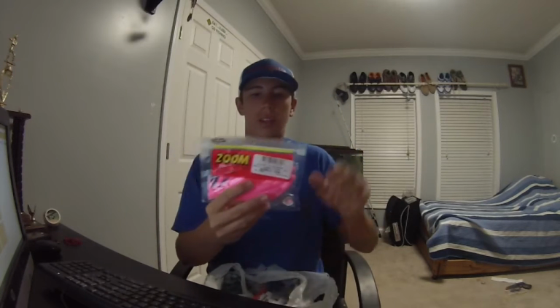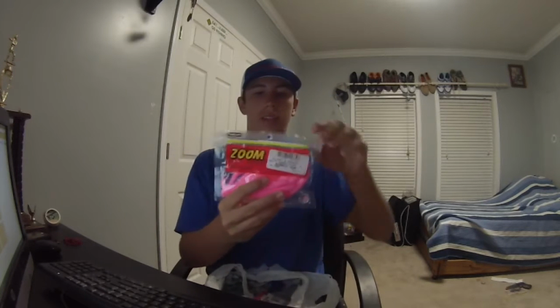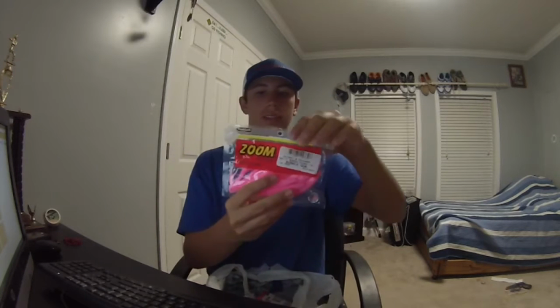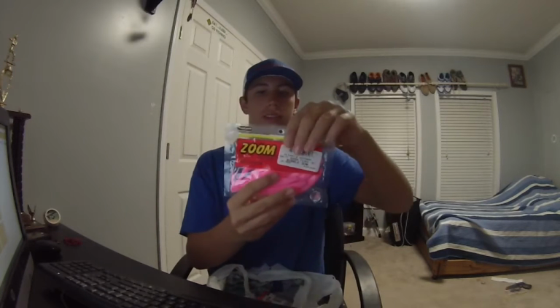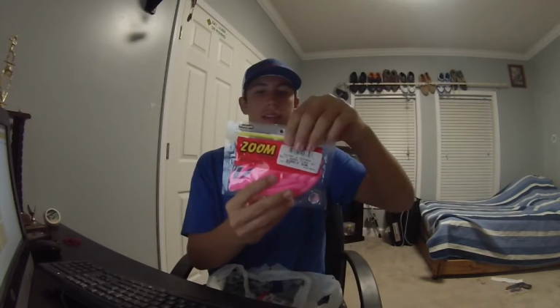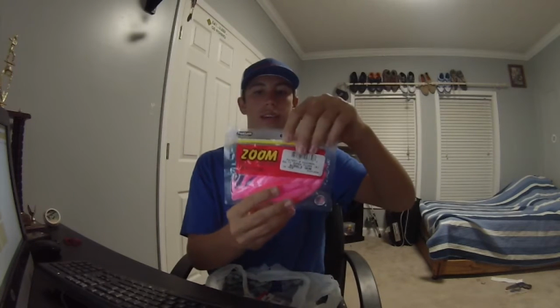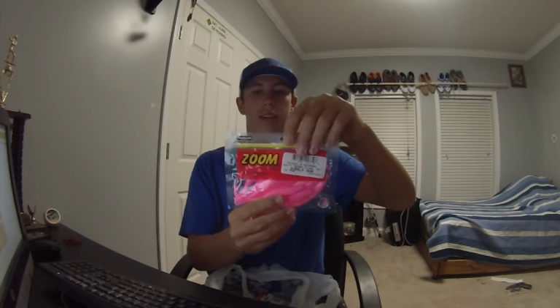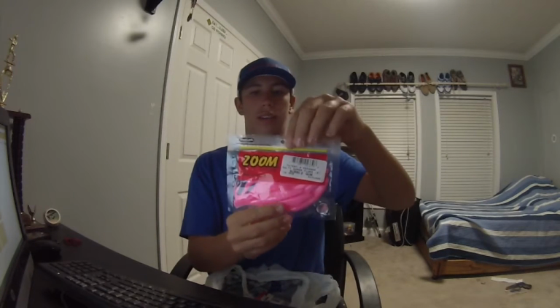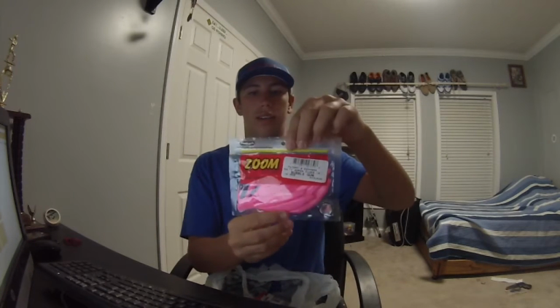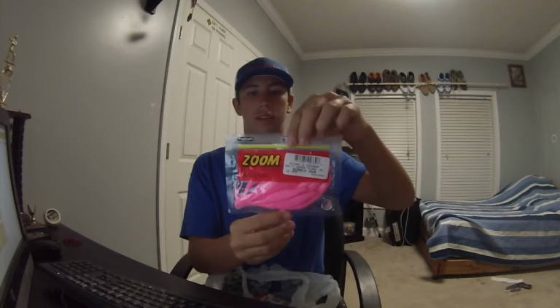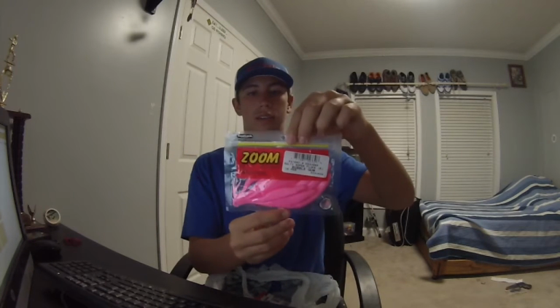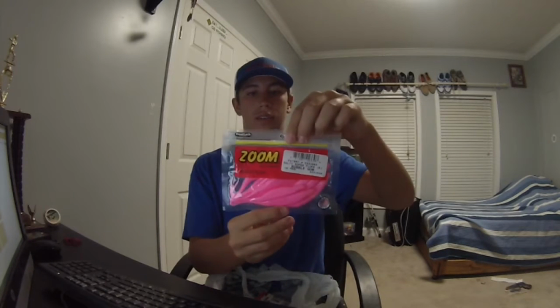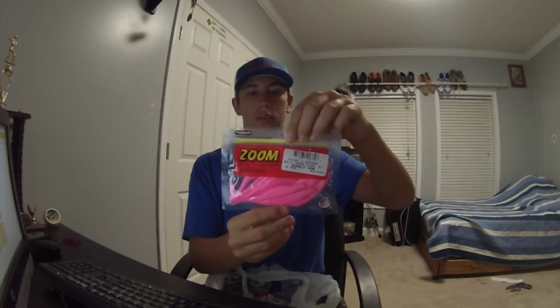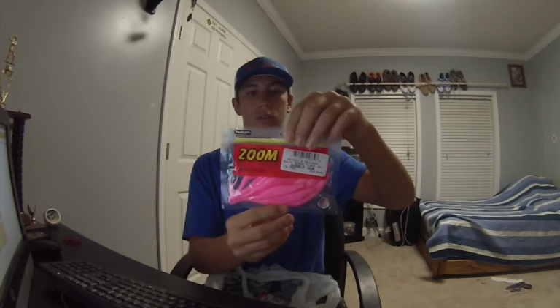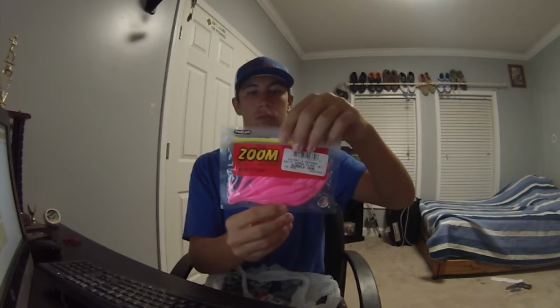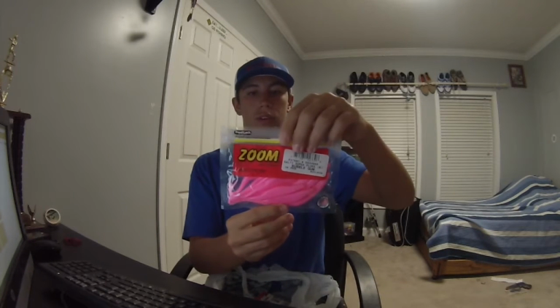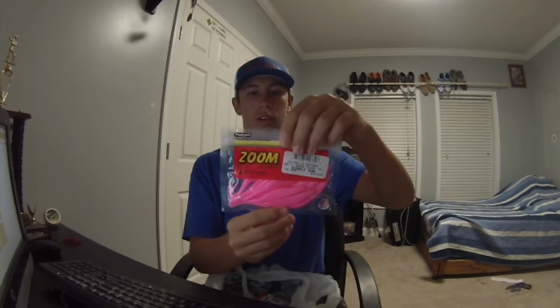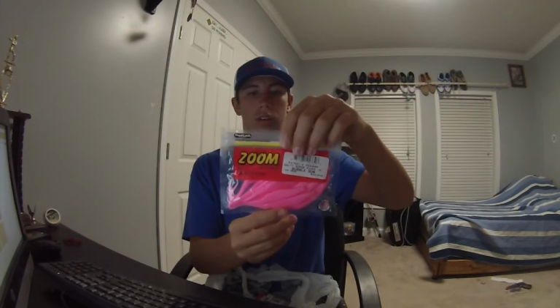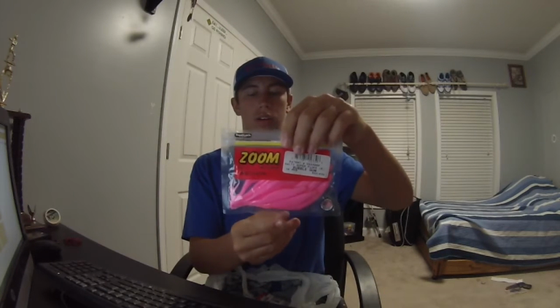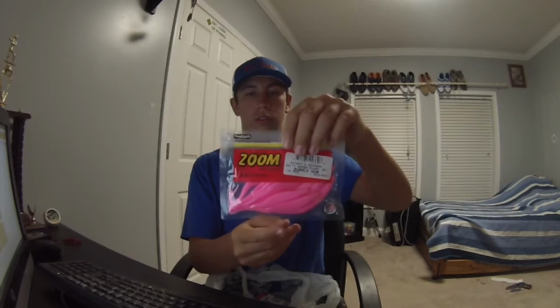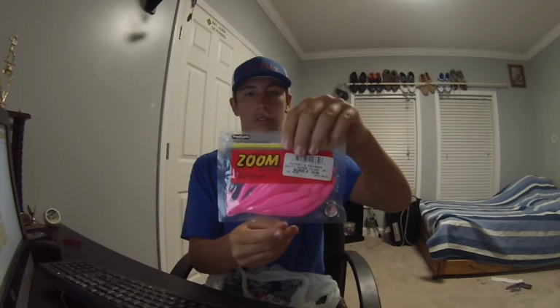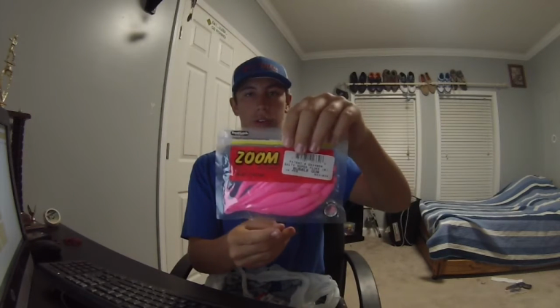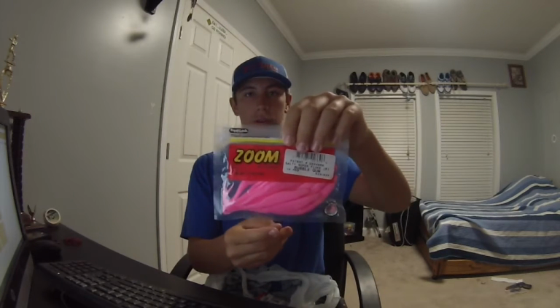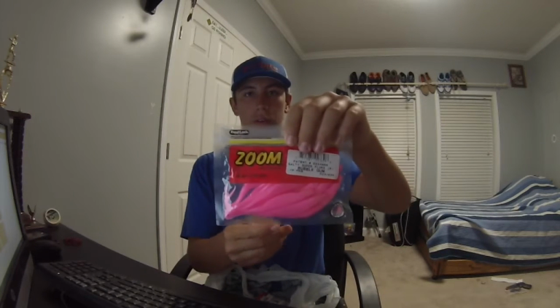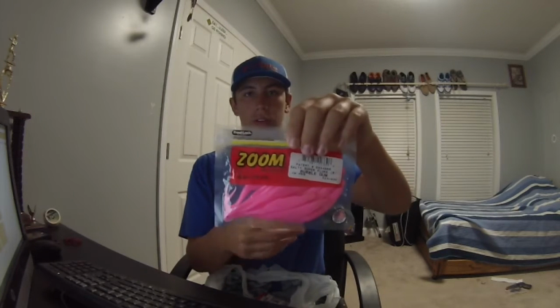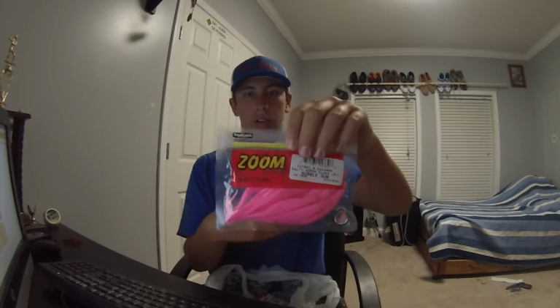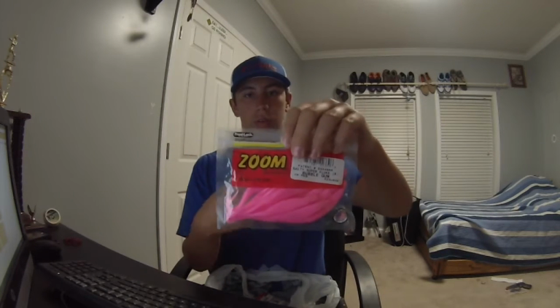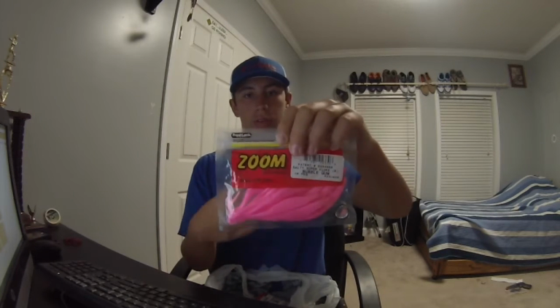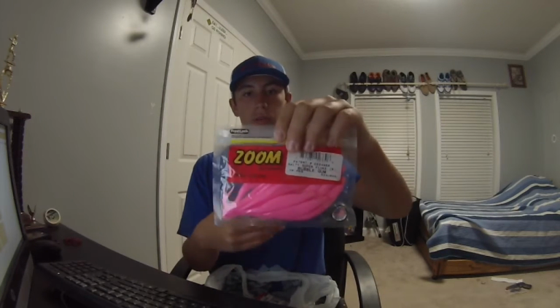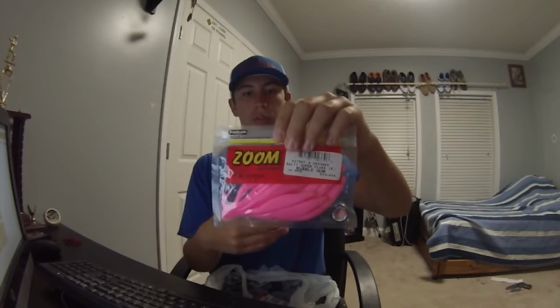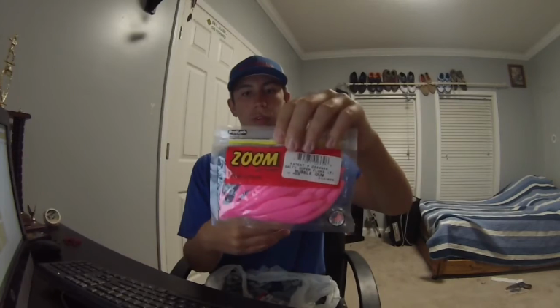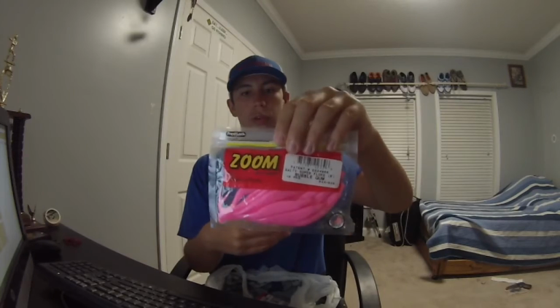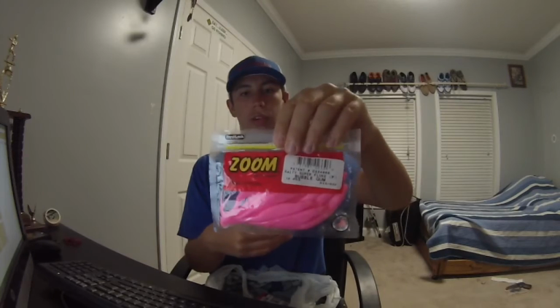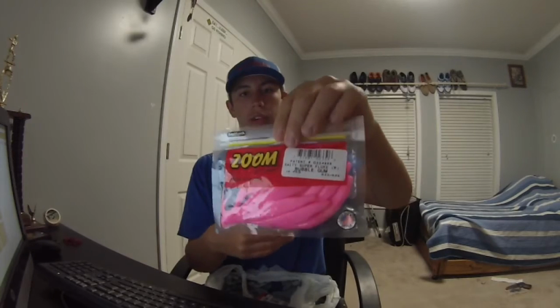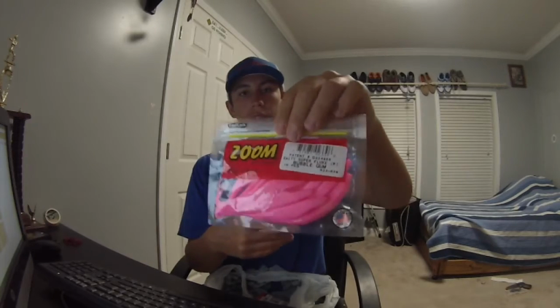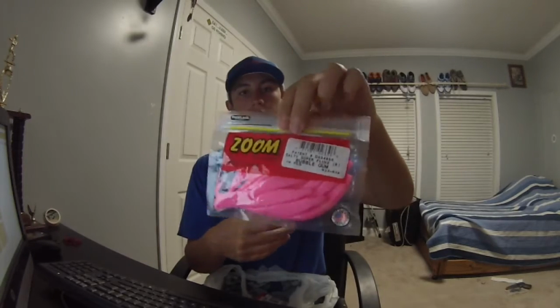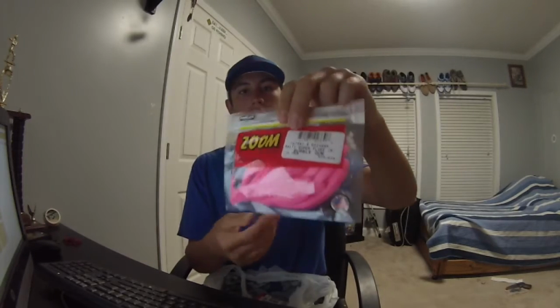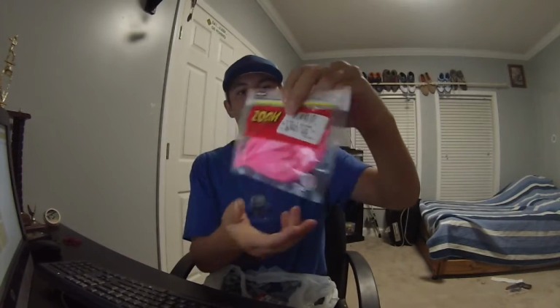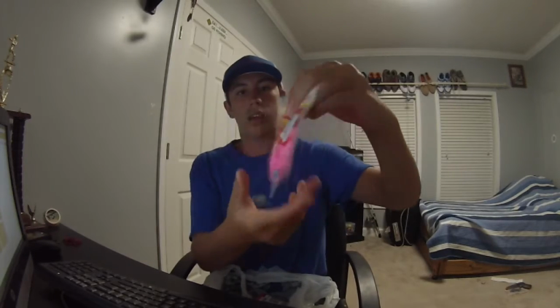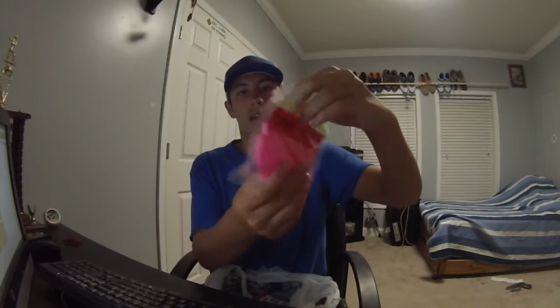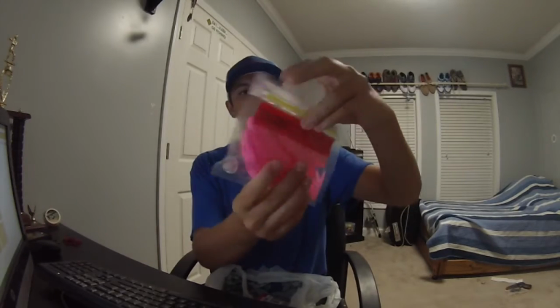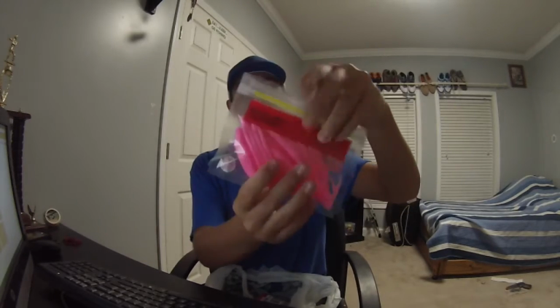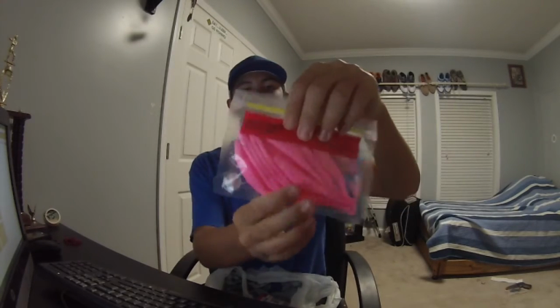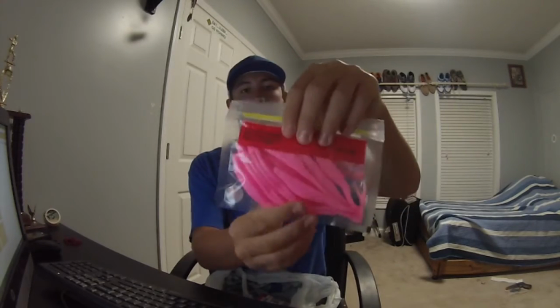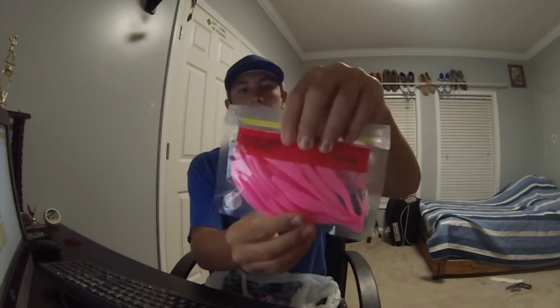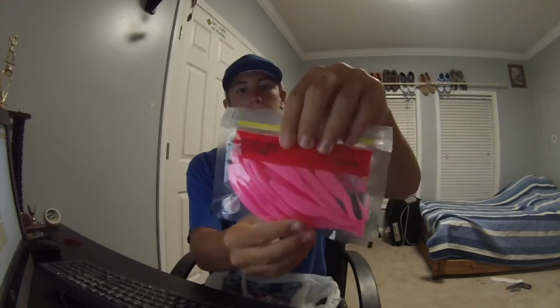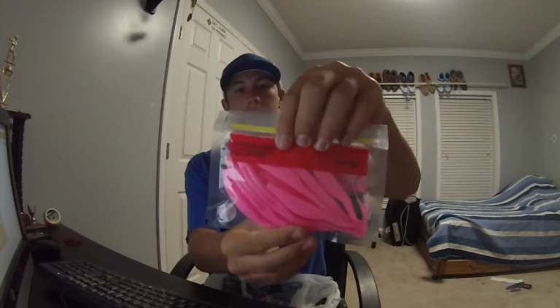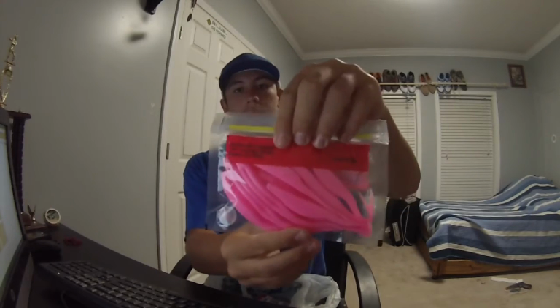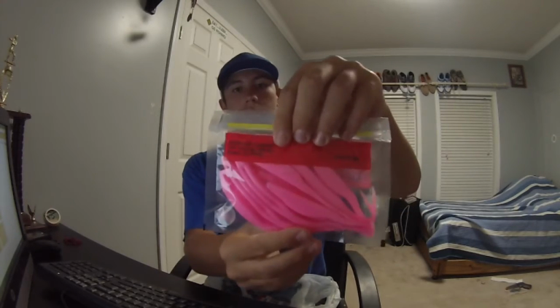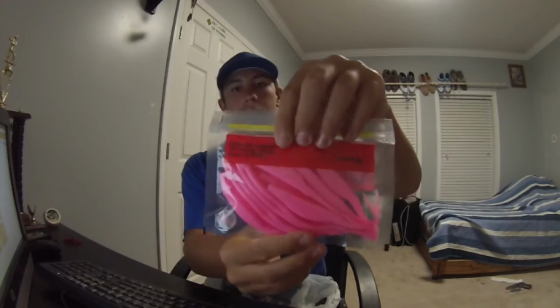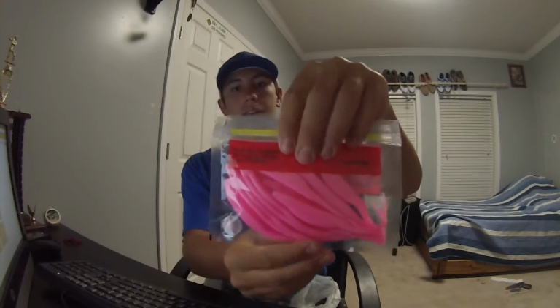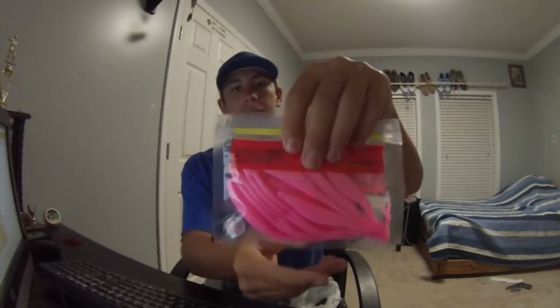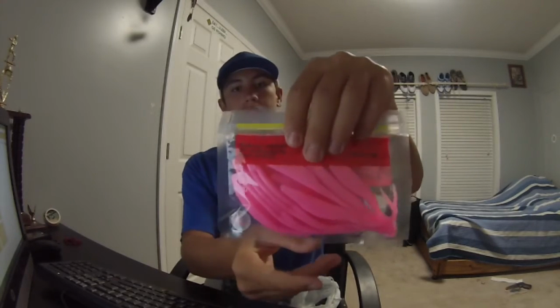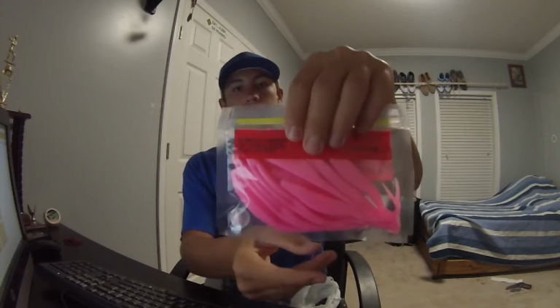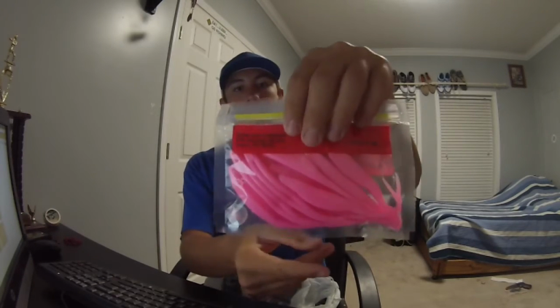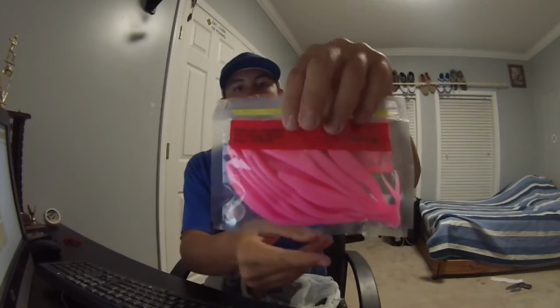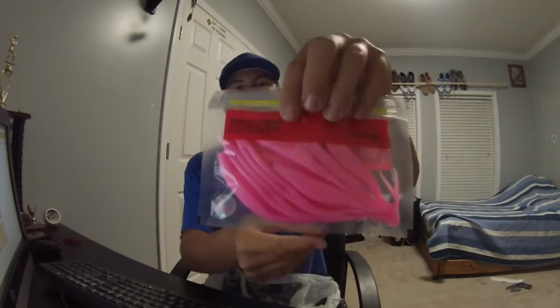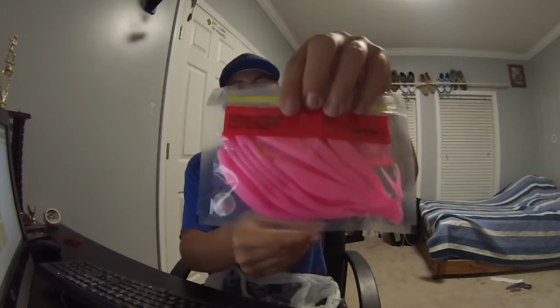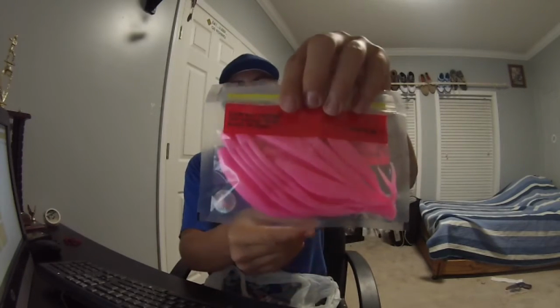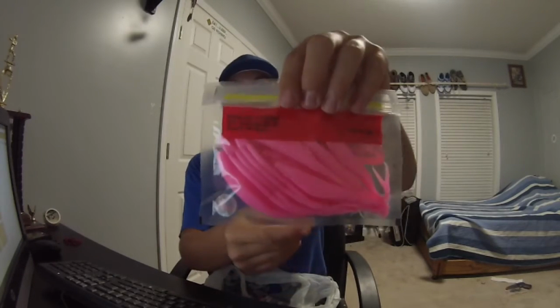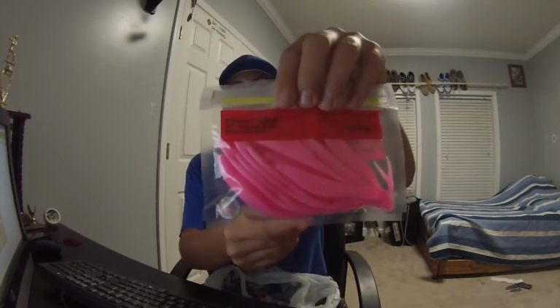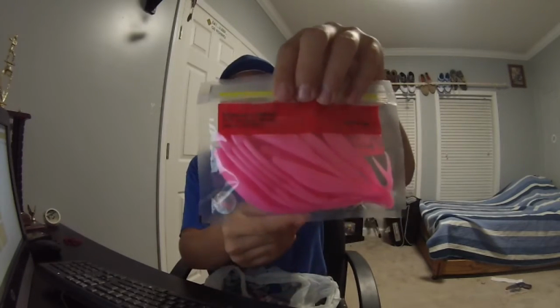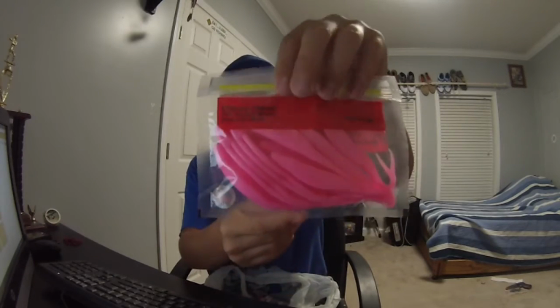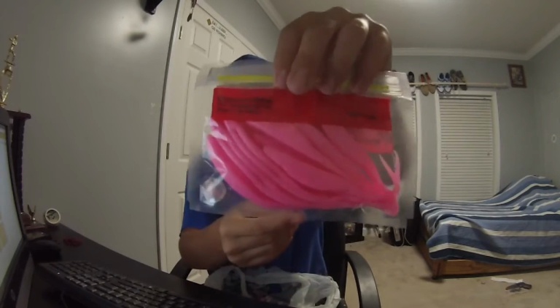This is the Zoom Super Fluke in Bubblegum. I've never seen them in Bubblegum — that's pretty cool.